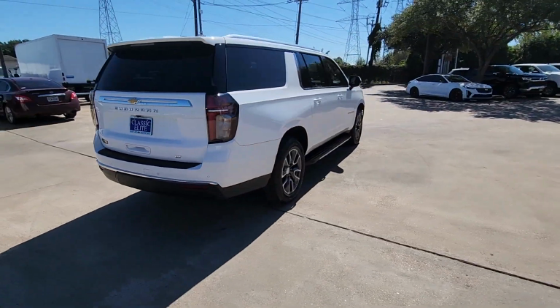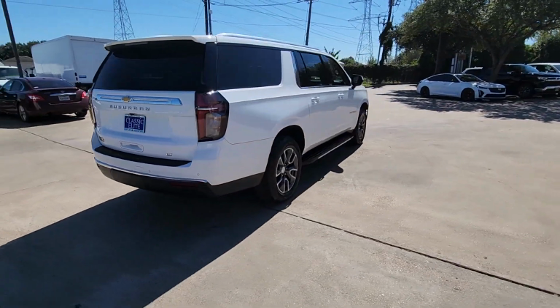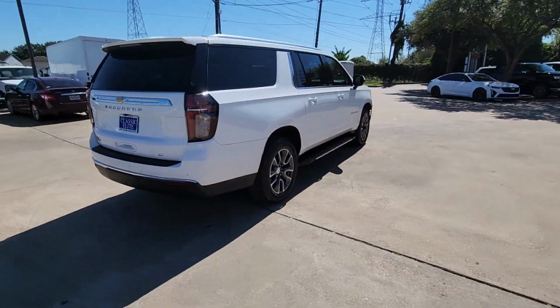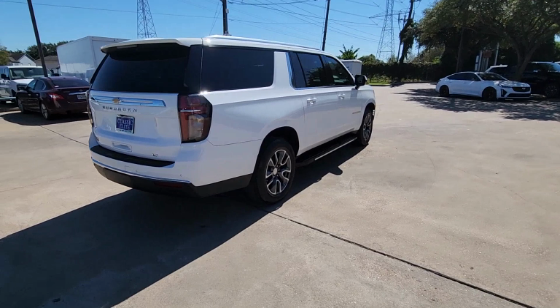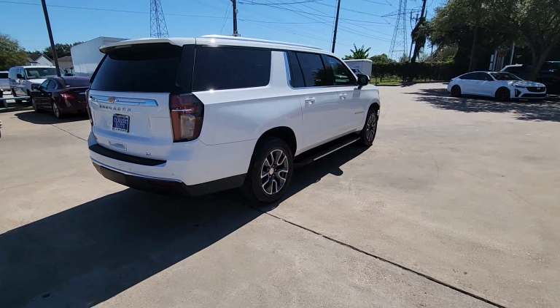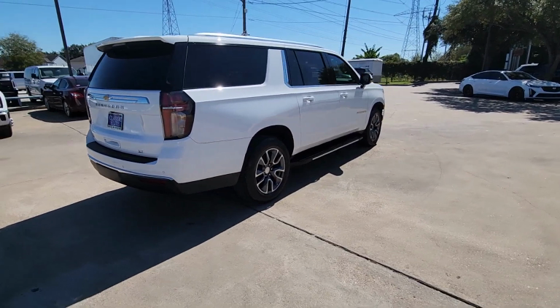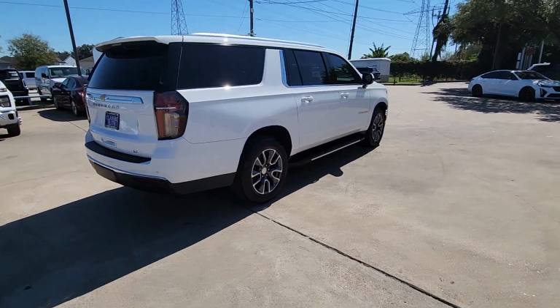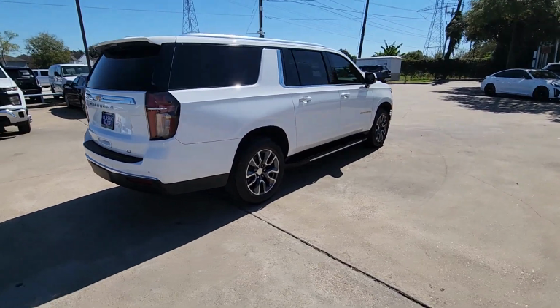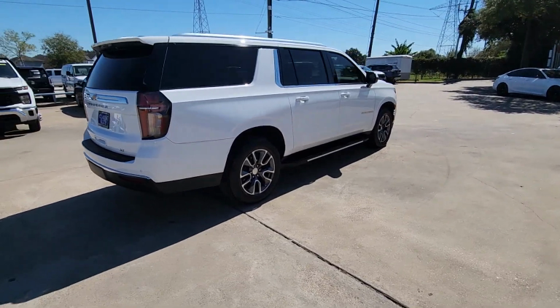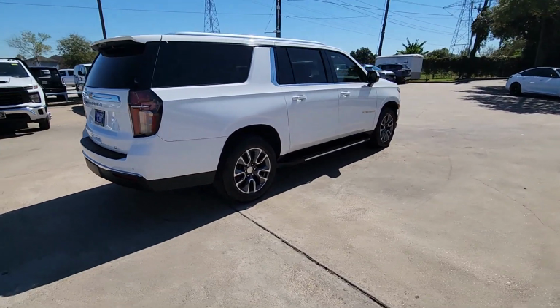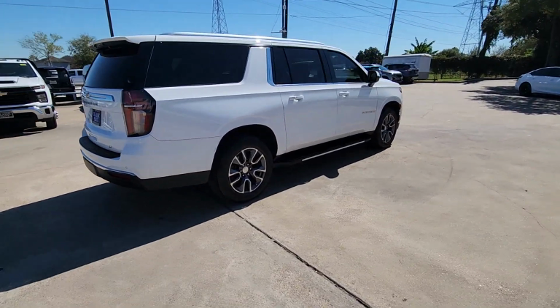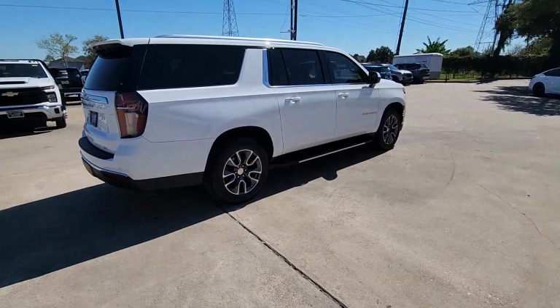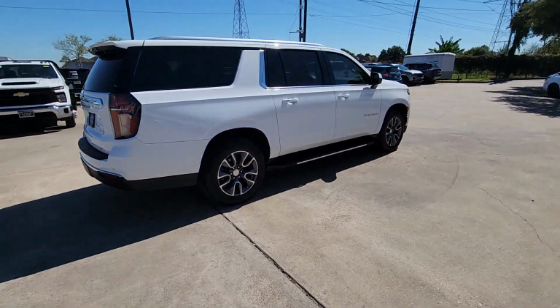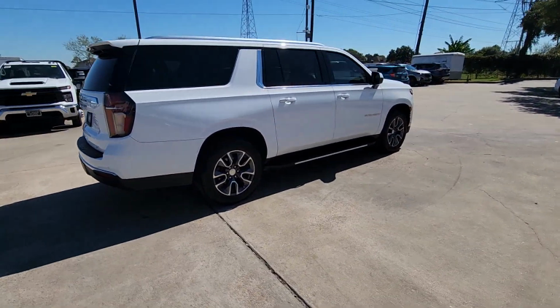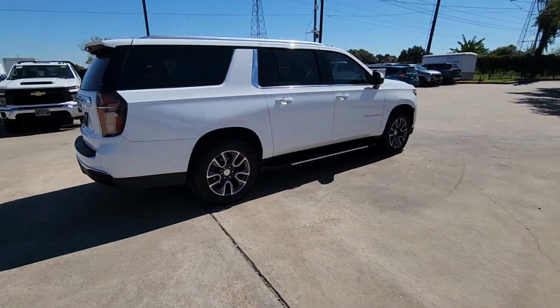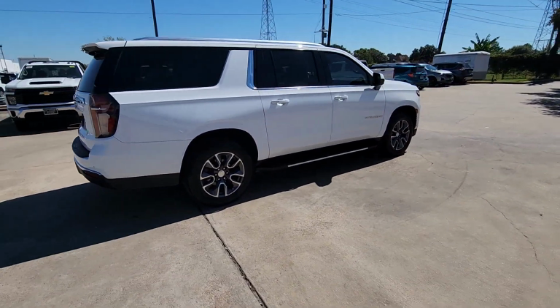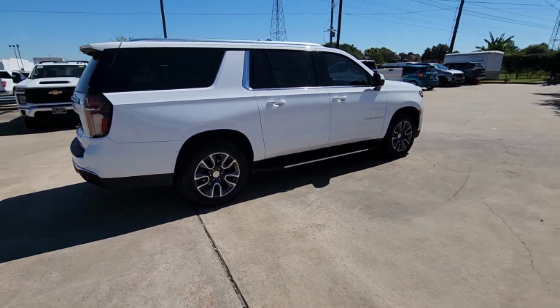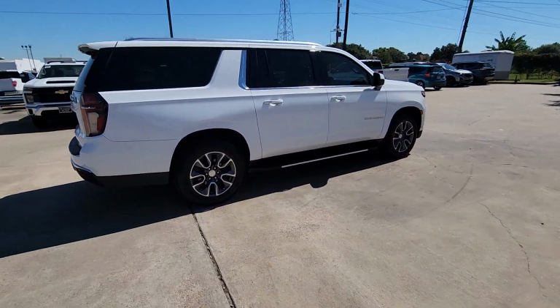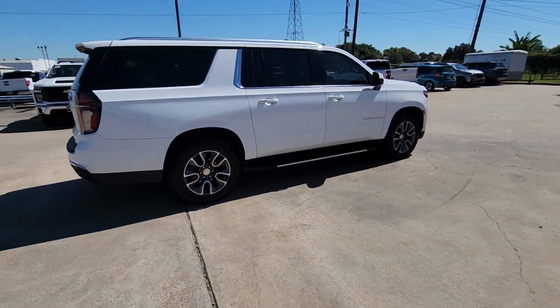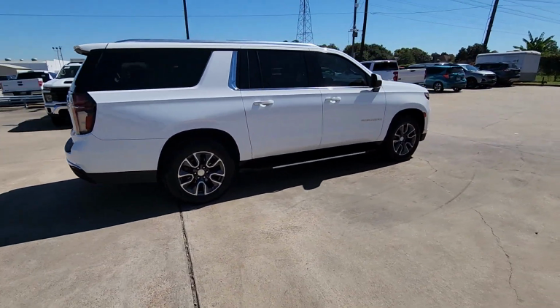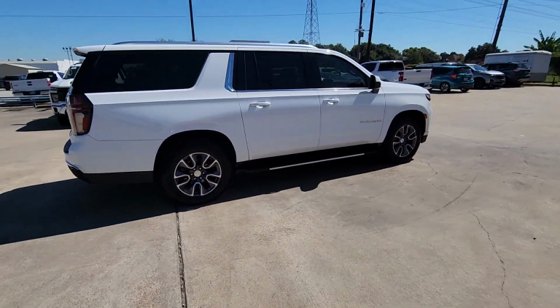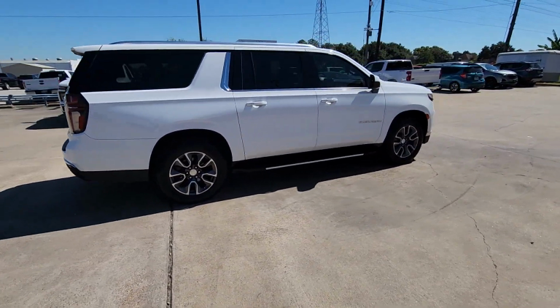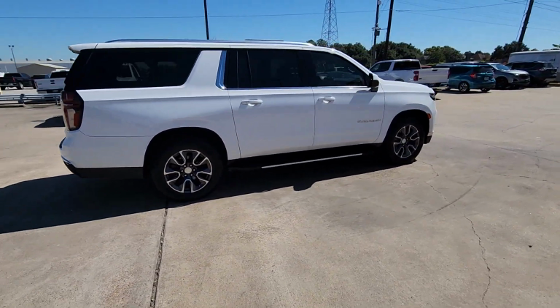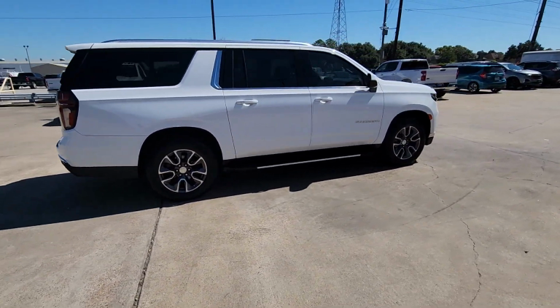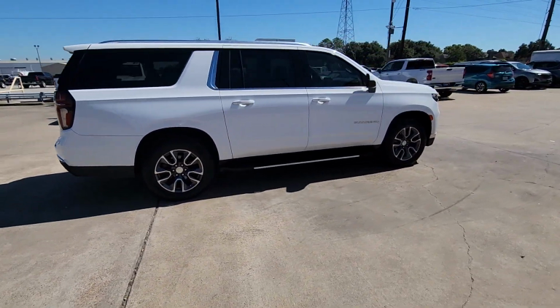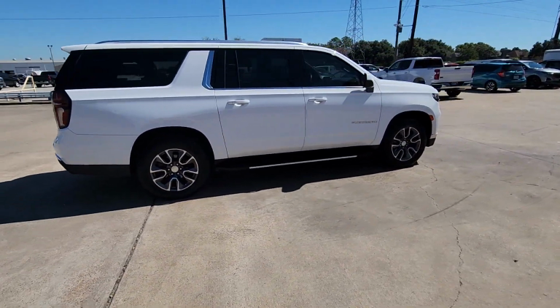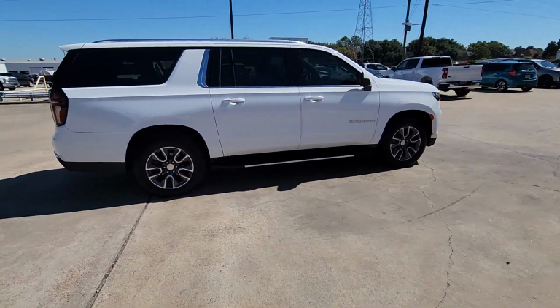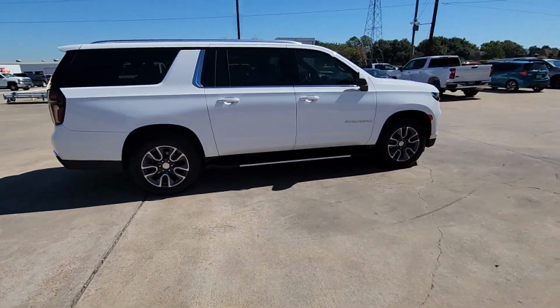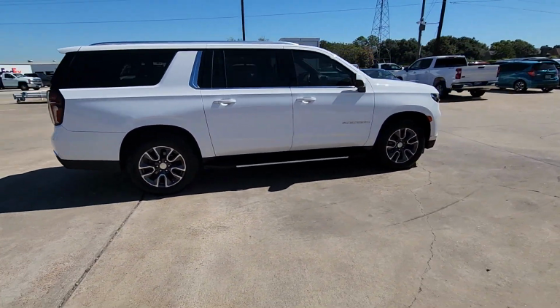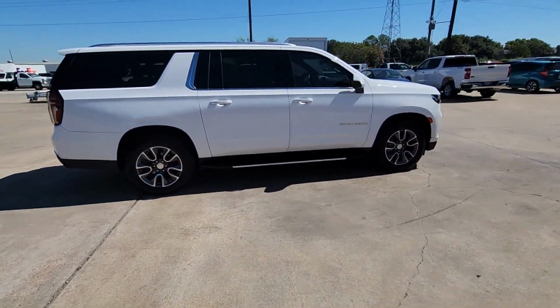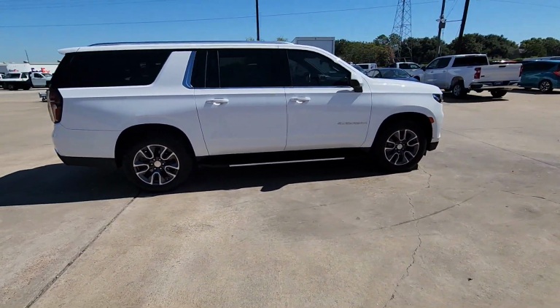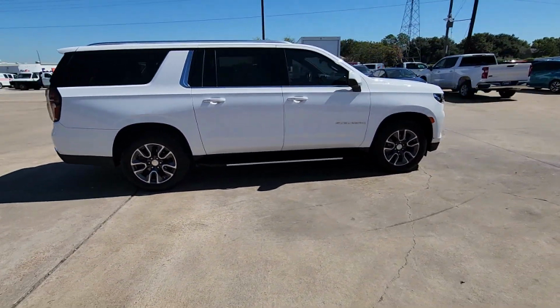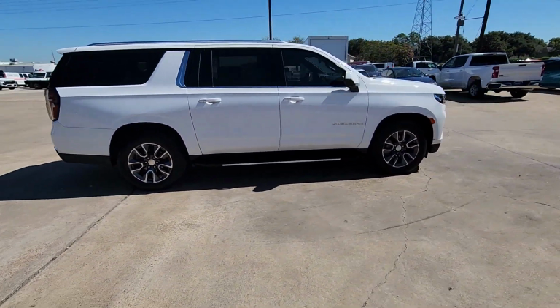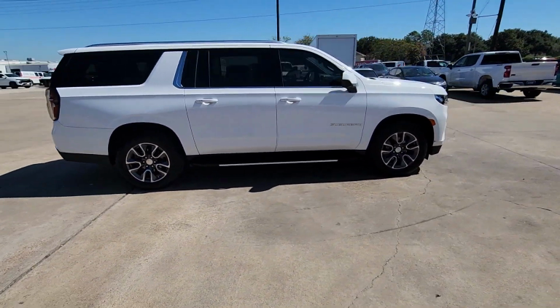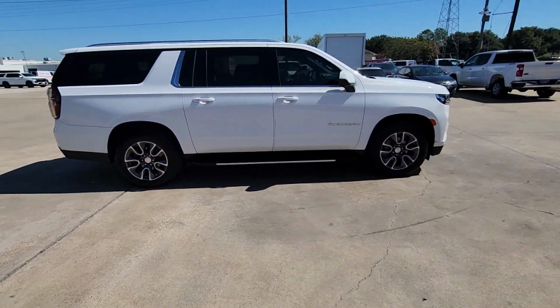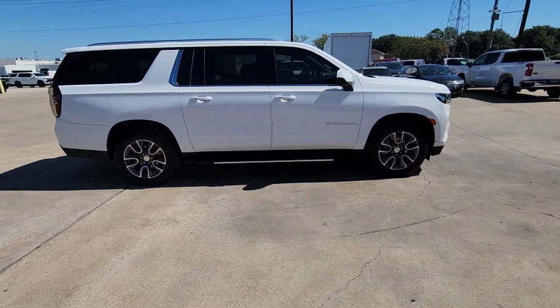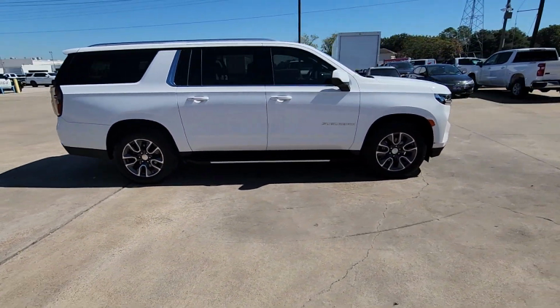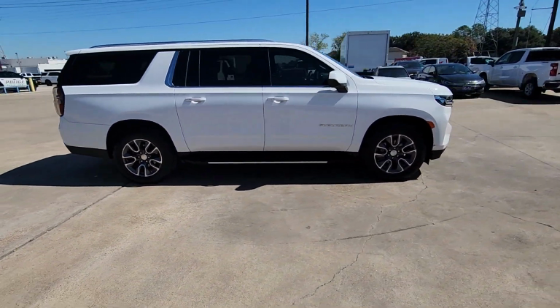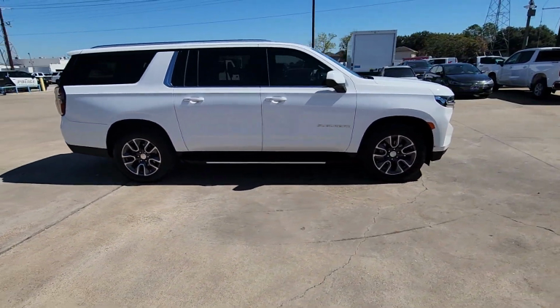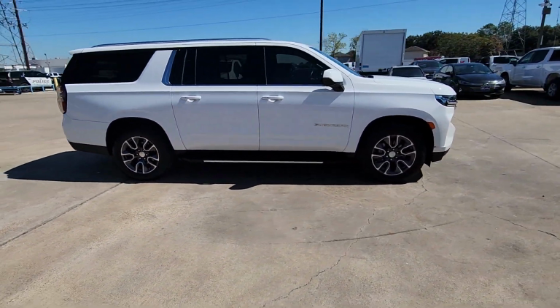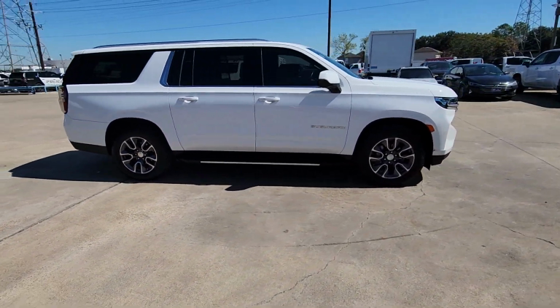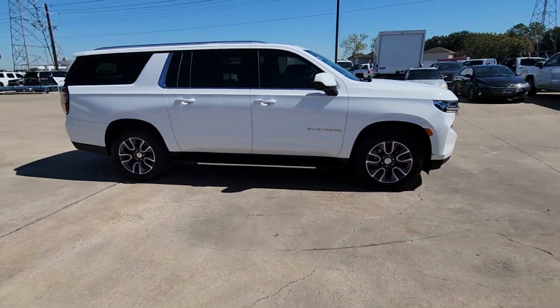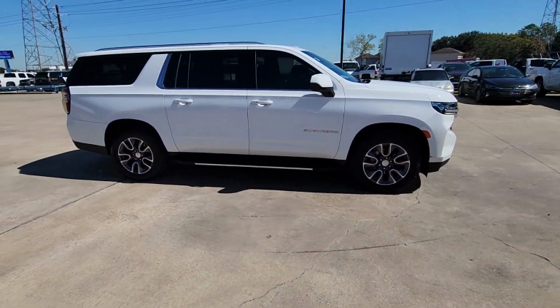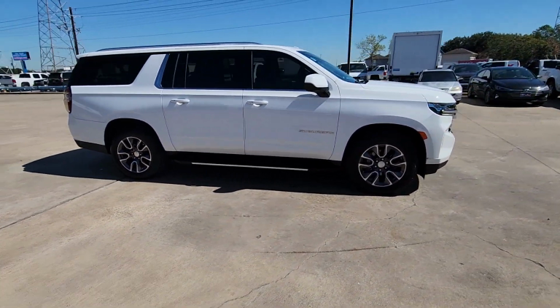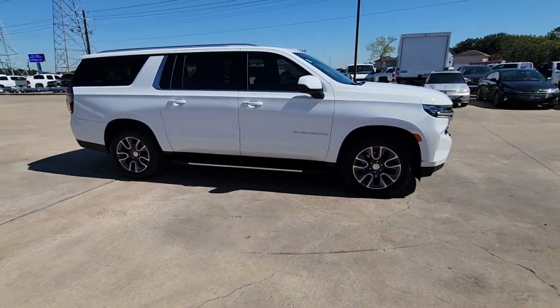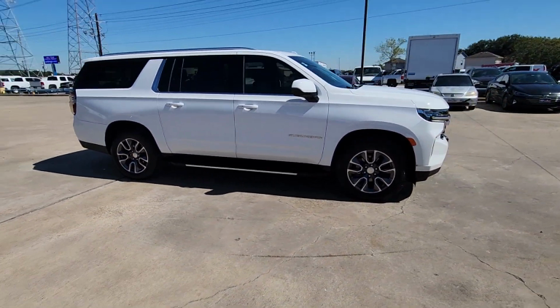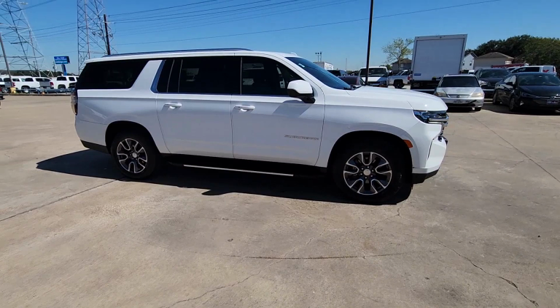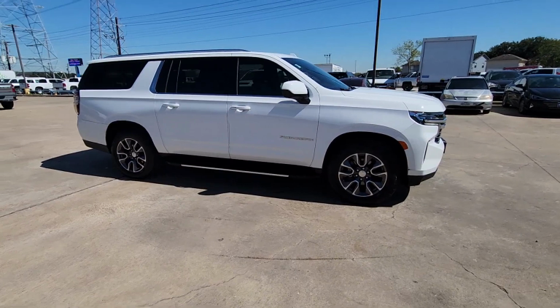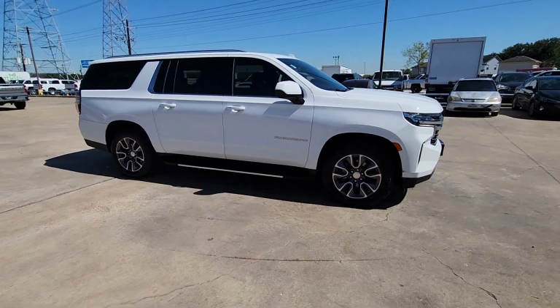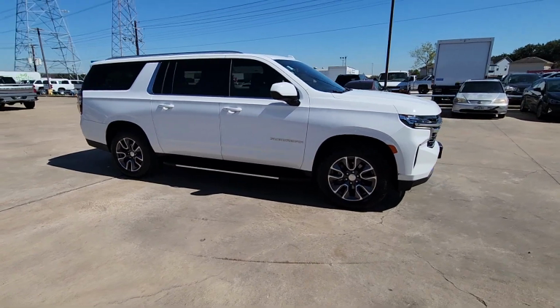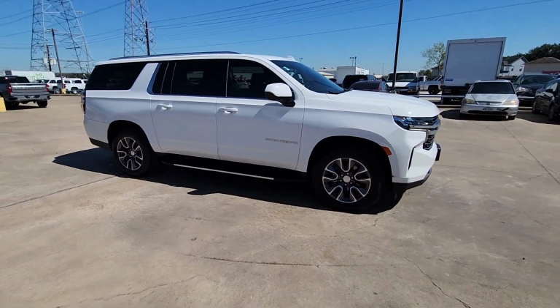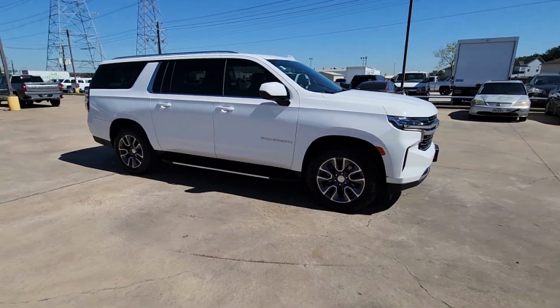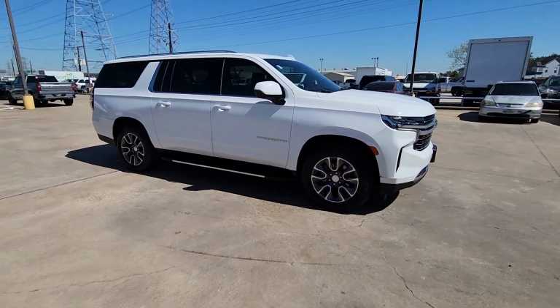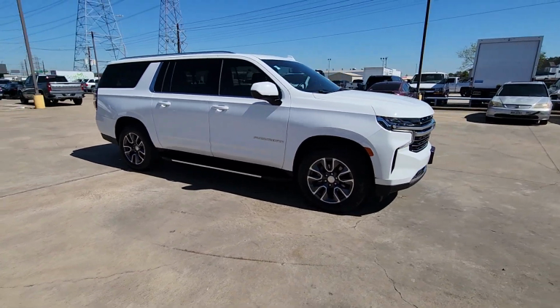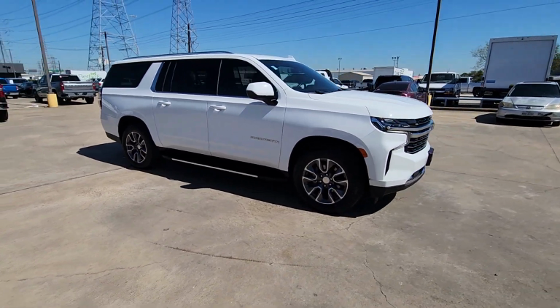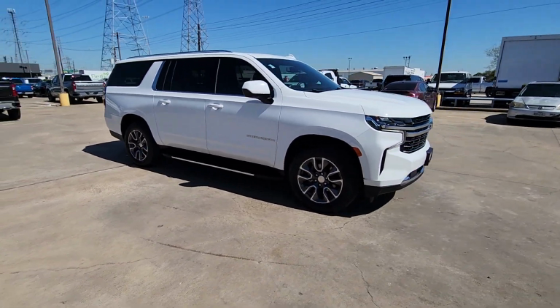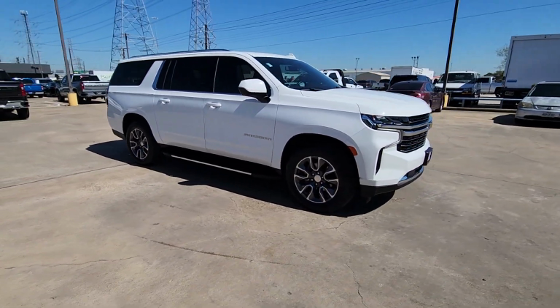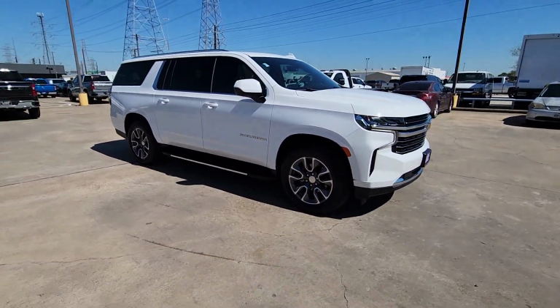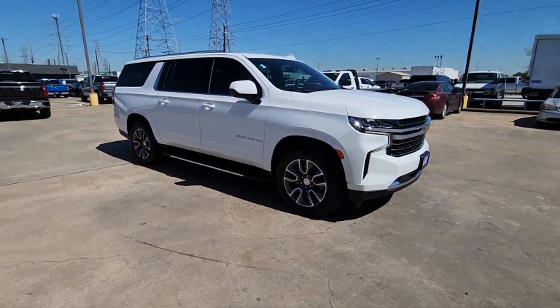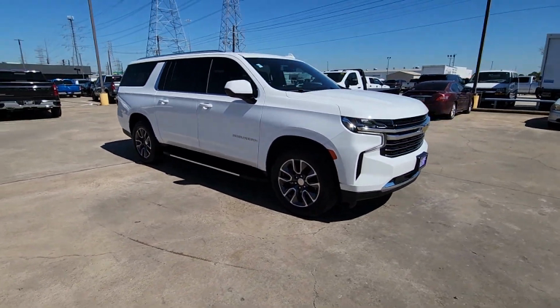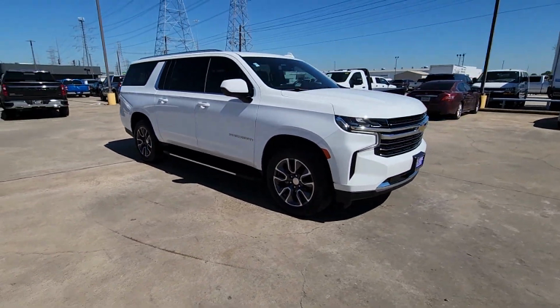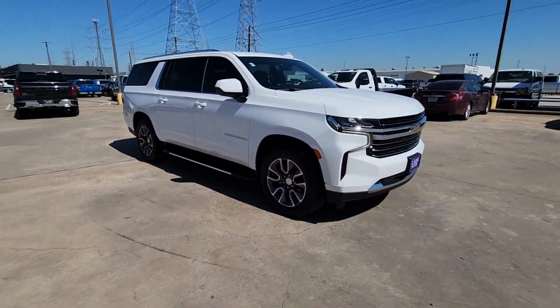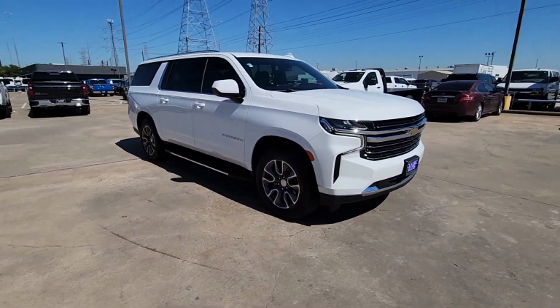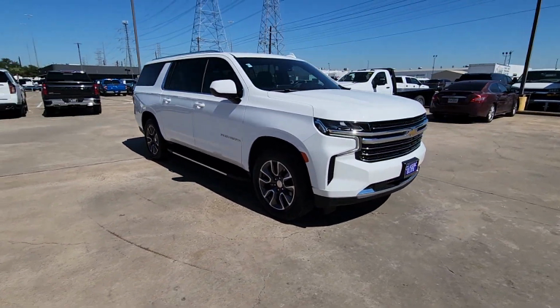The Suburban delivers the utility of a truck, as well as the refined comfort, technology, and safety features of a full-size luxury SUV.